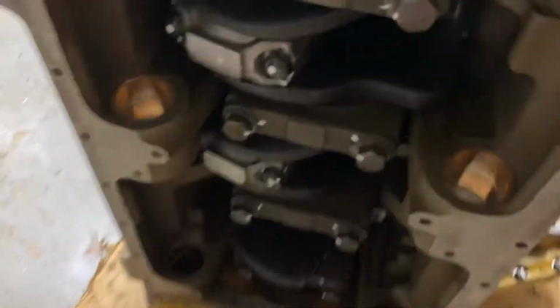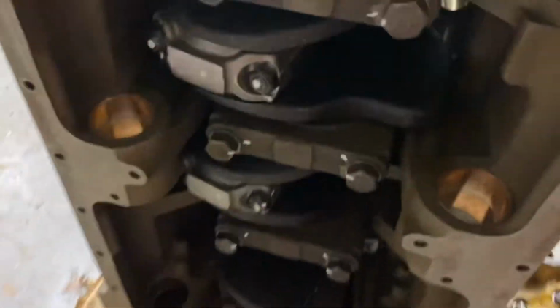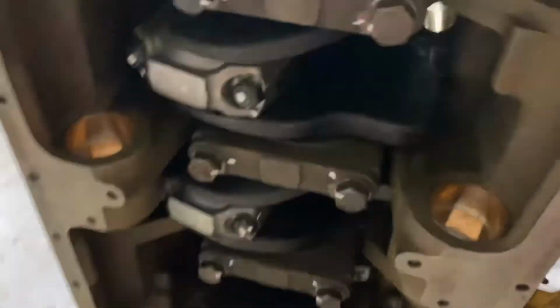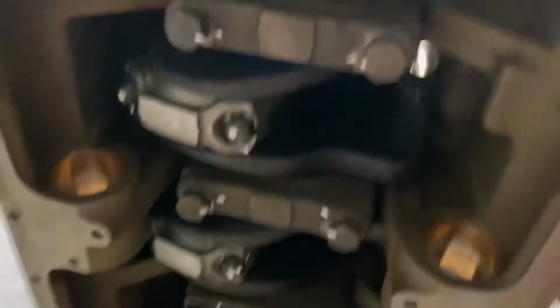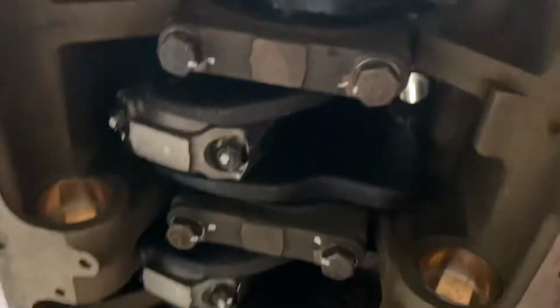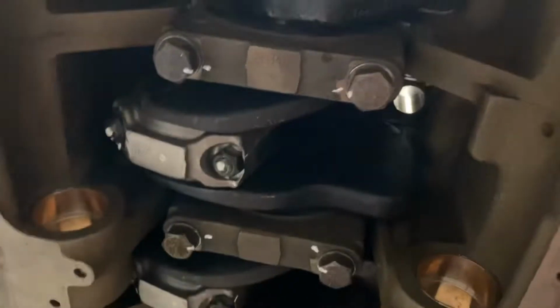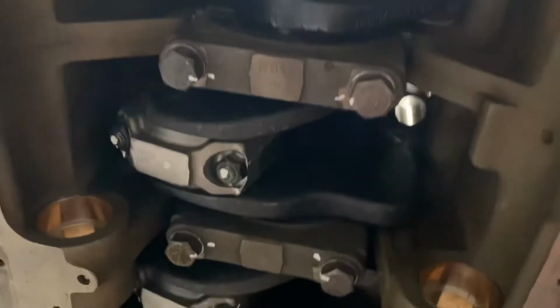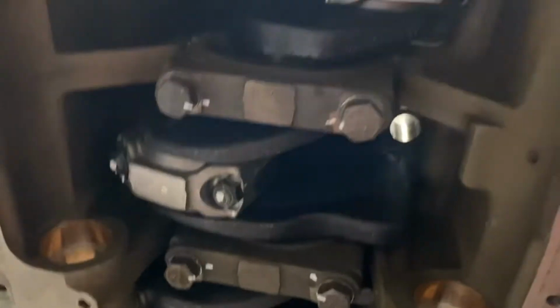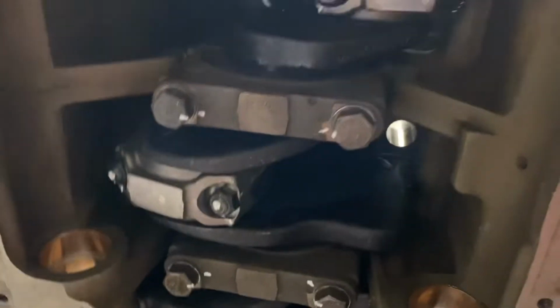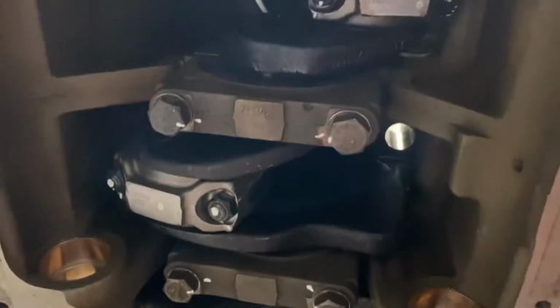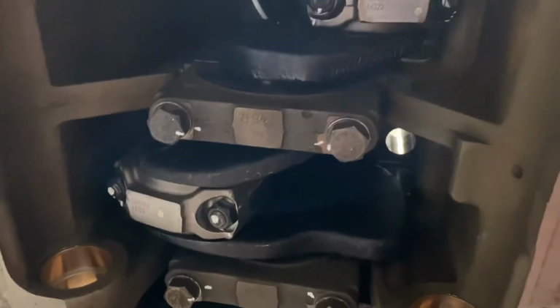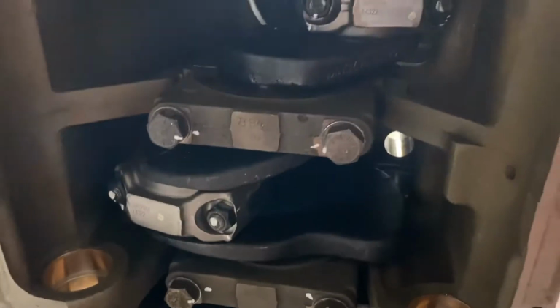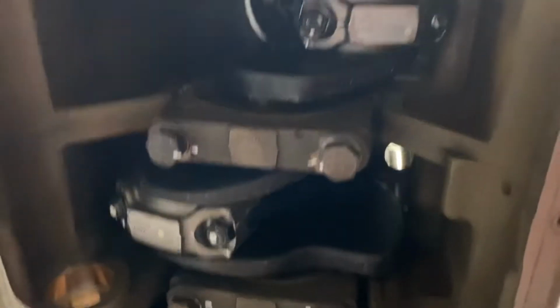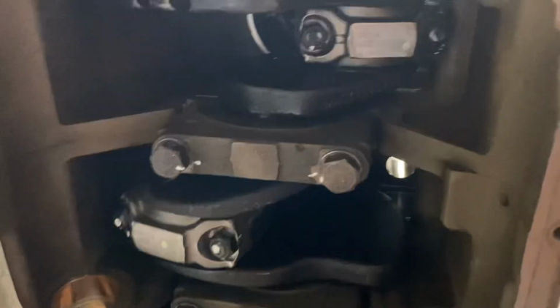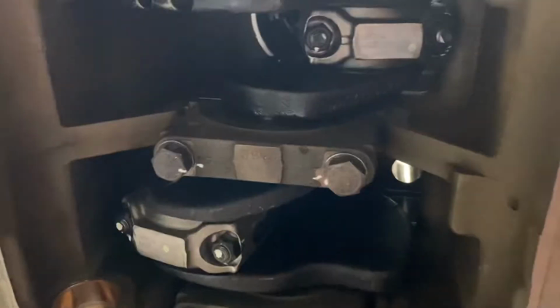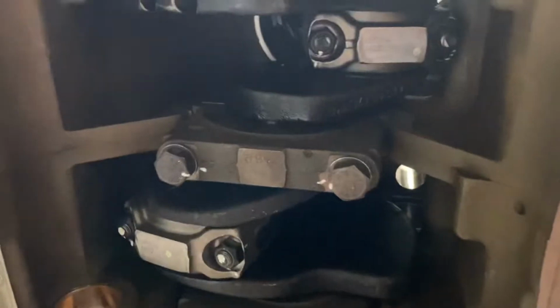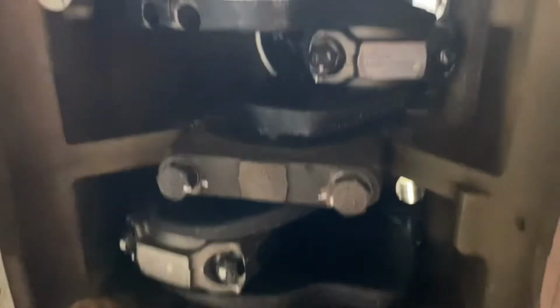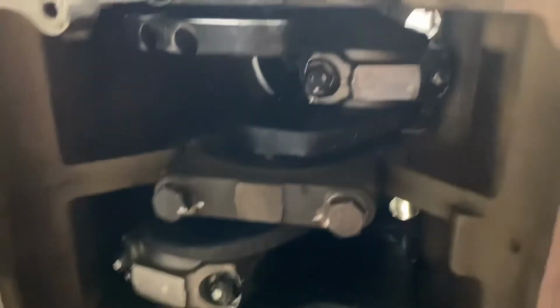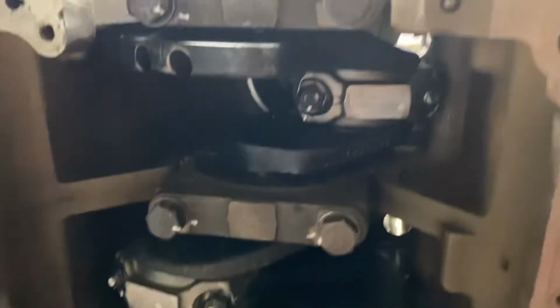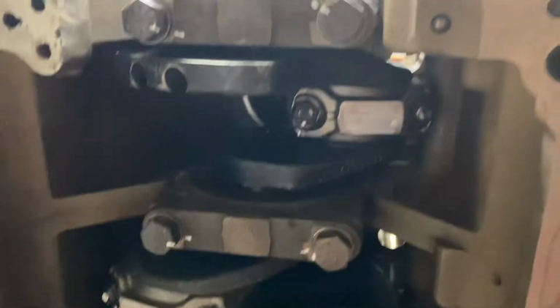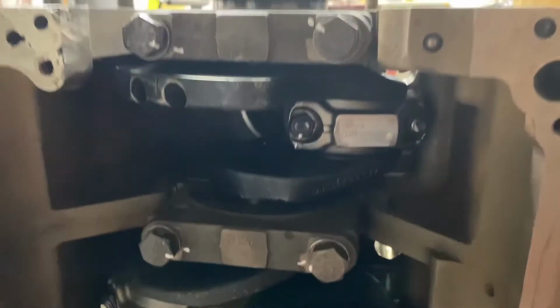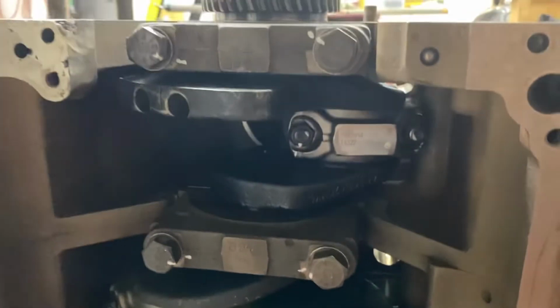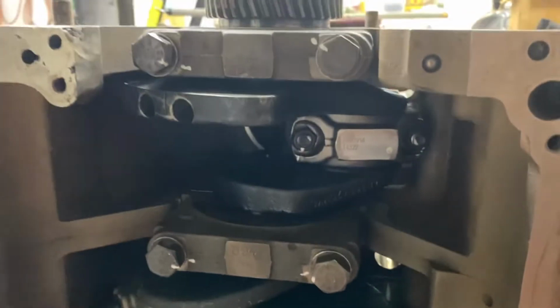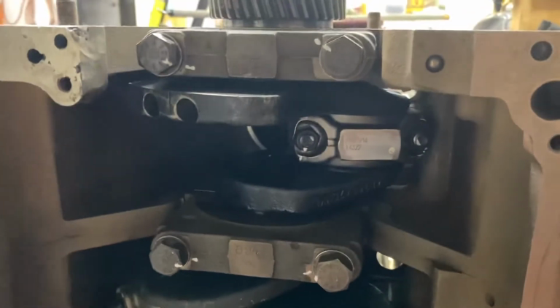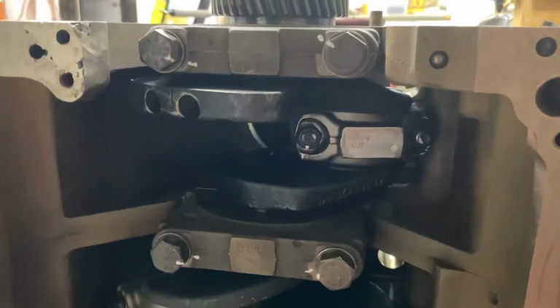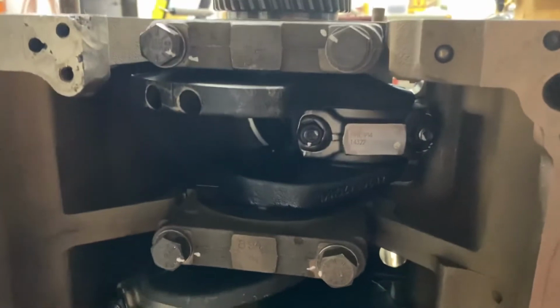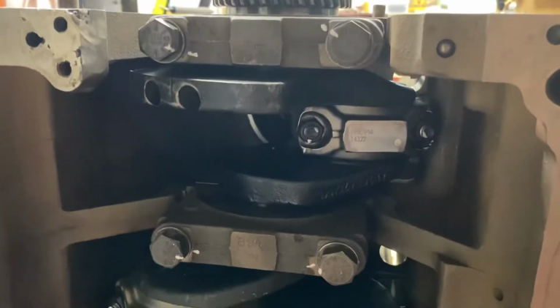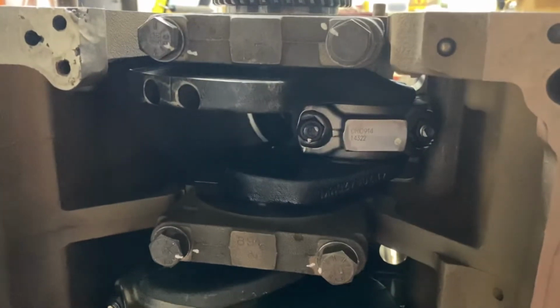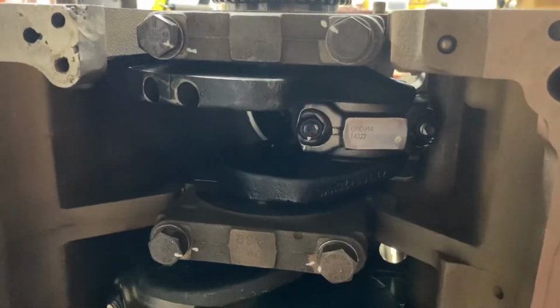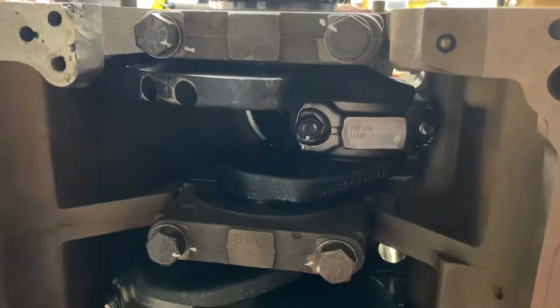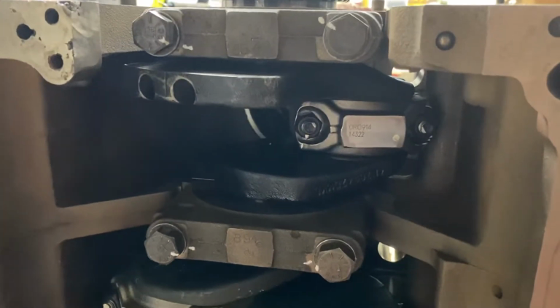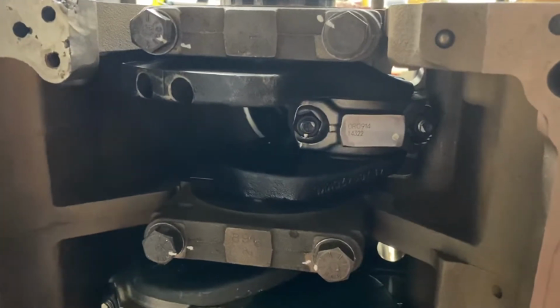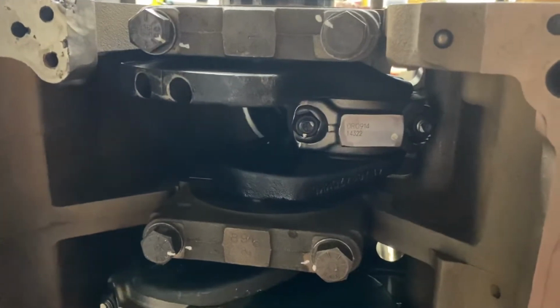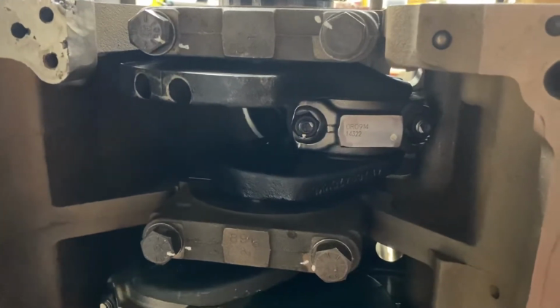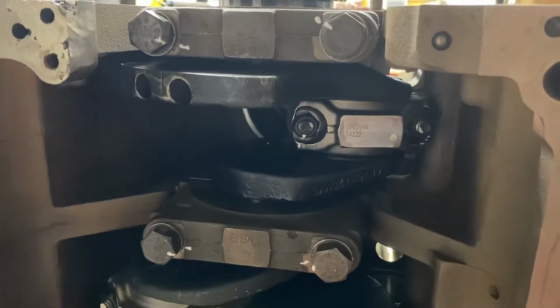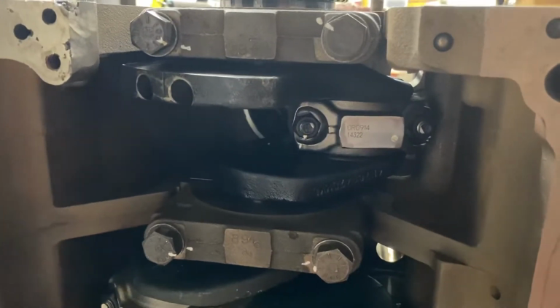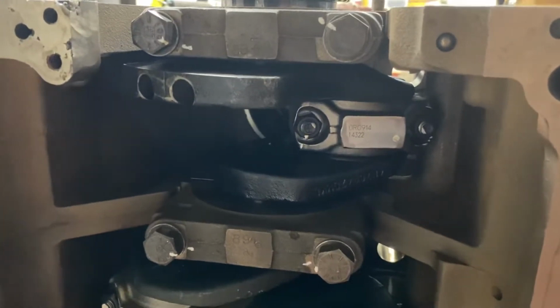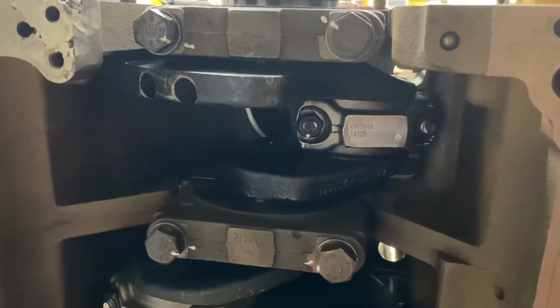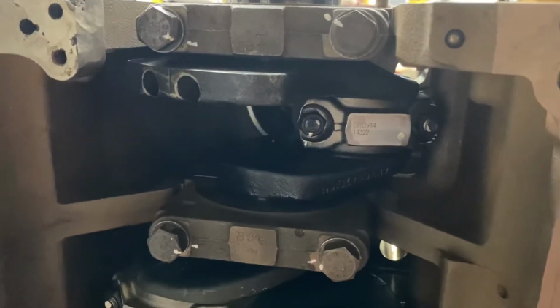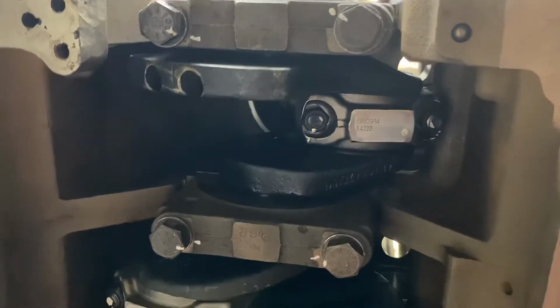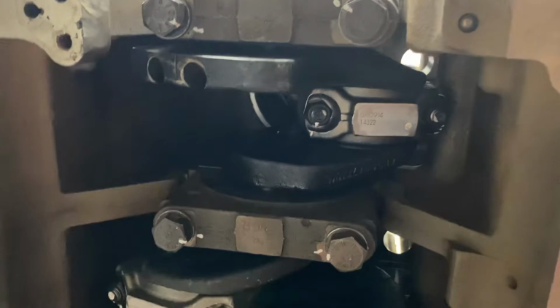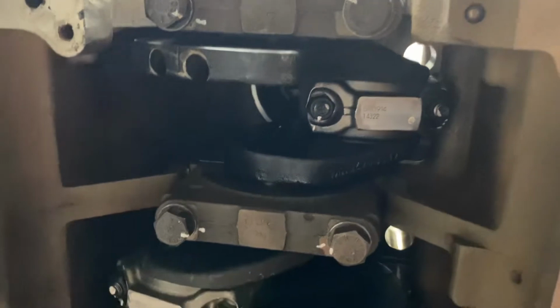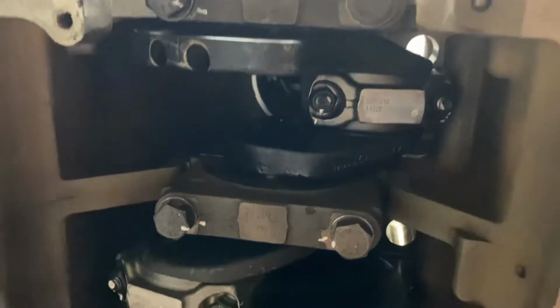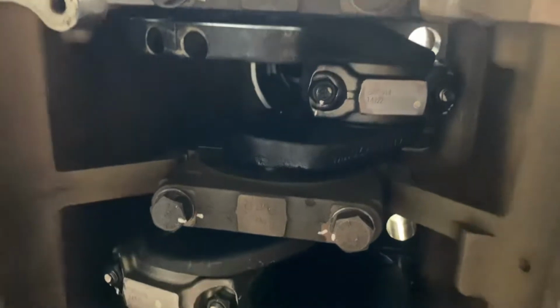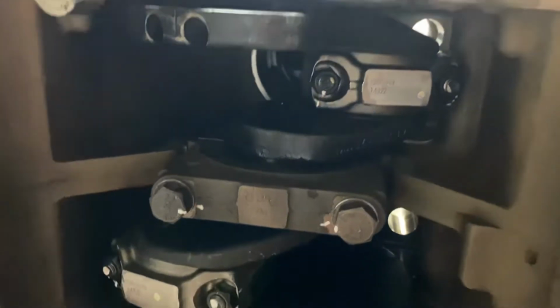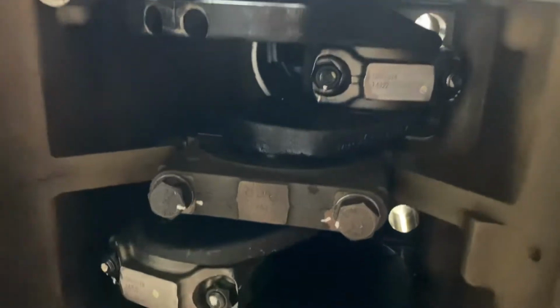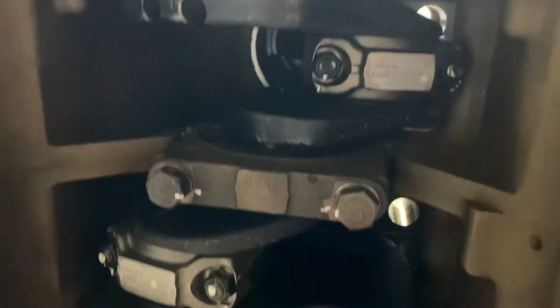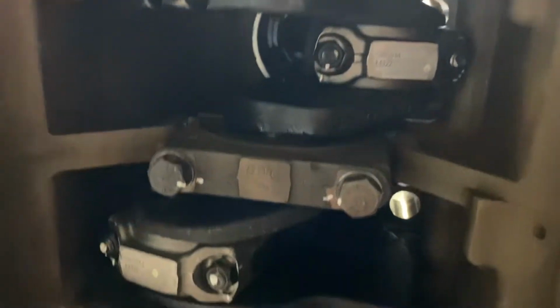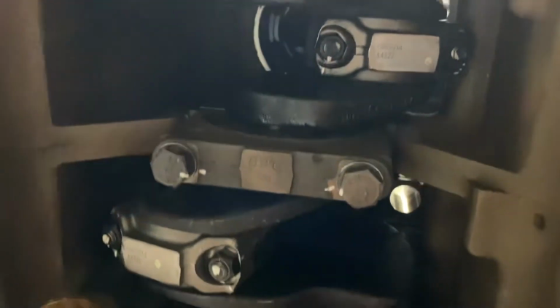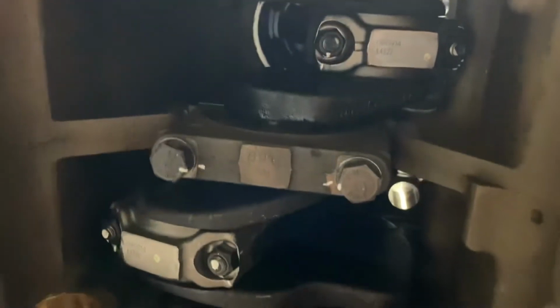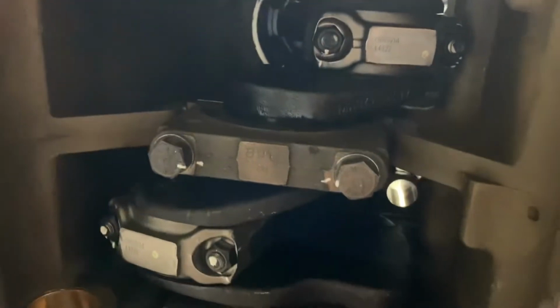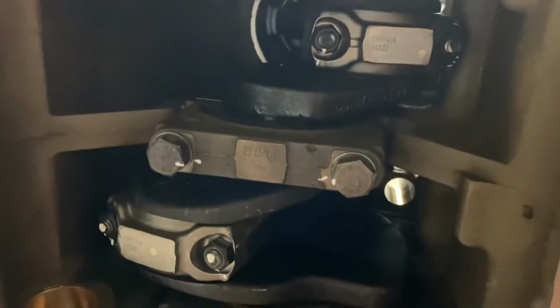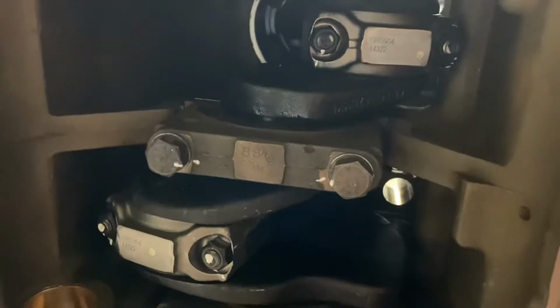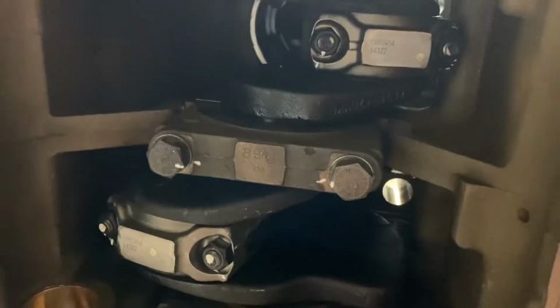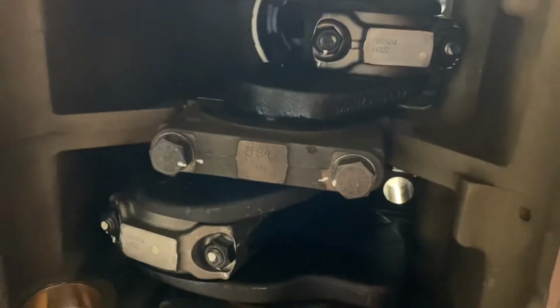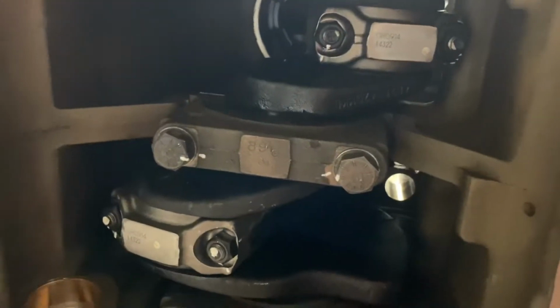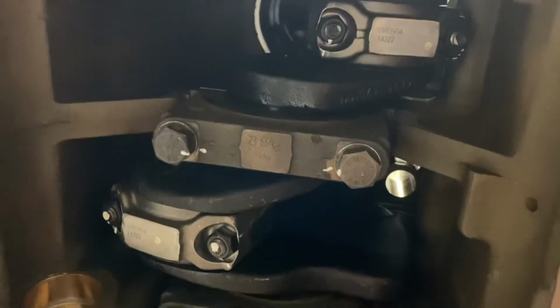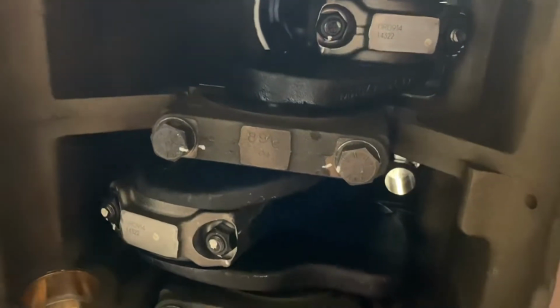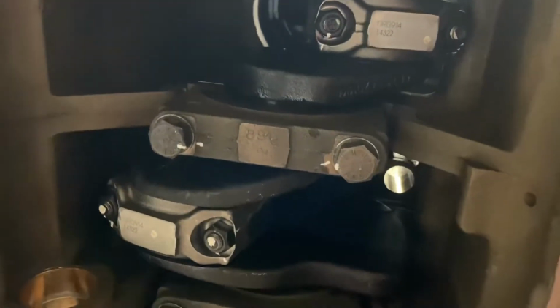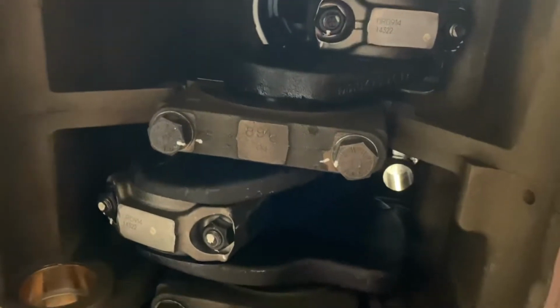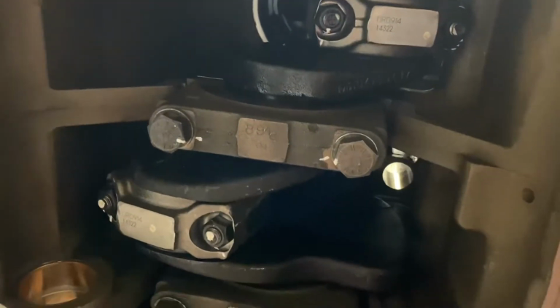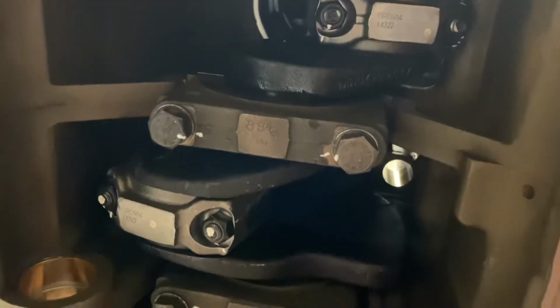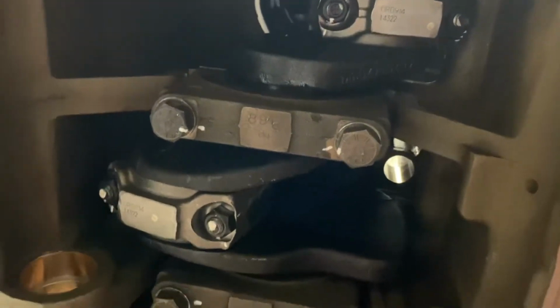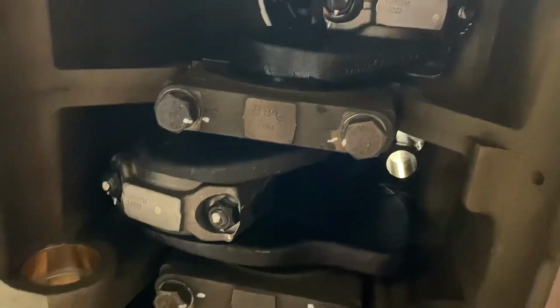Everything's torqued and turned. That's how these are: 30 foot-pounds plus 90 degrees for rods and mains.